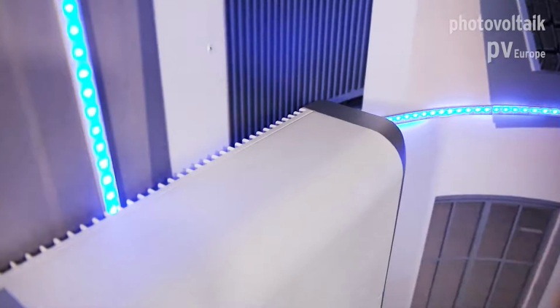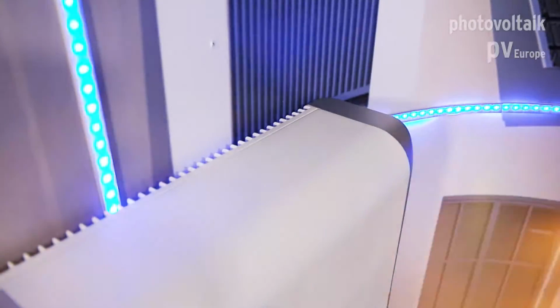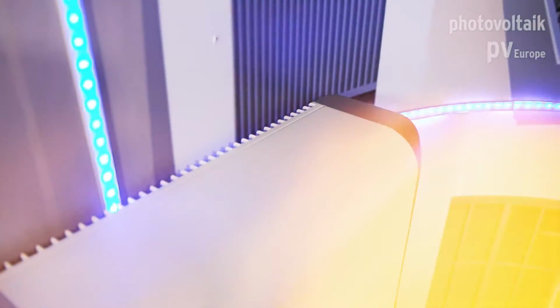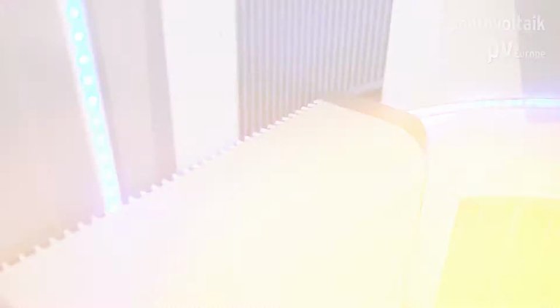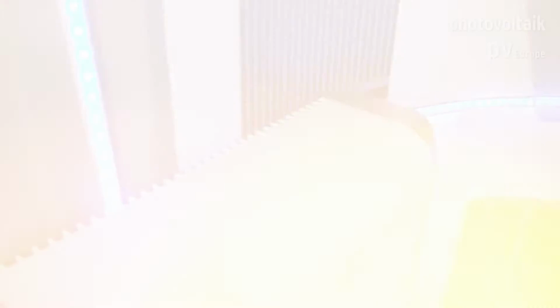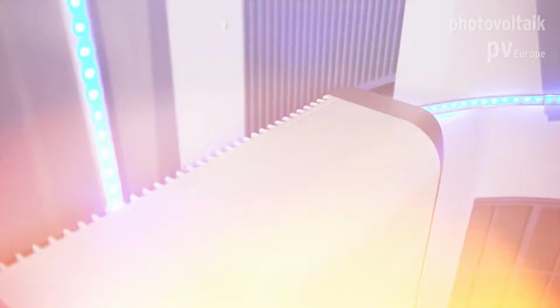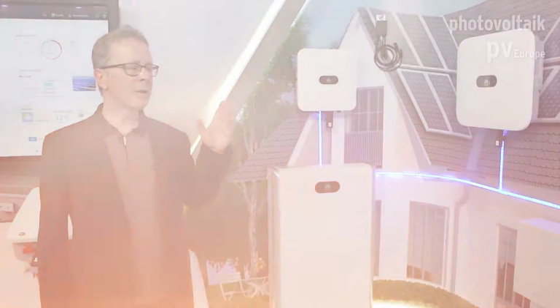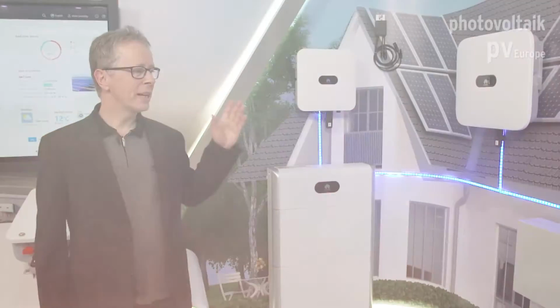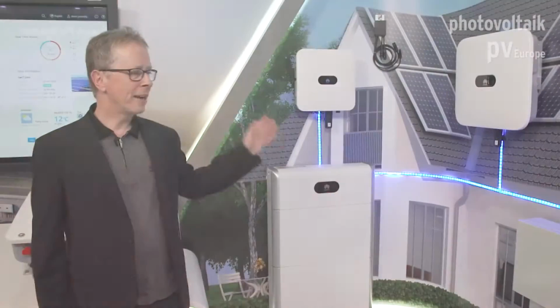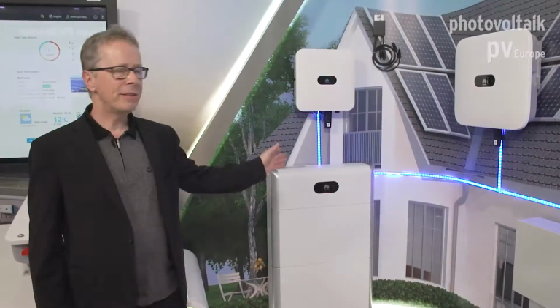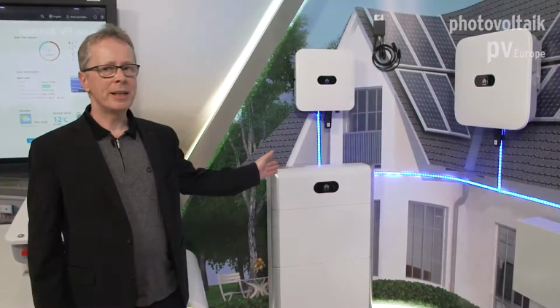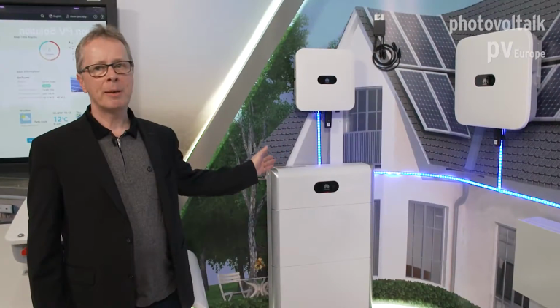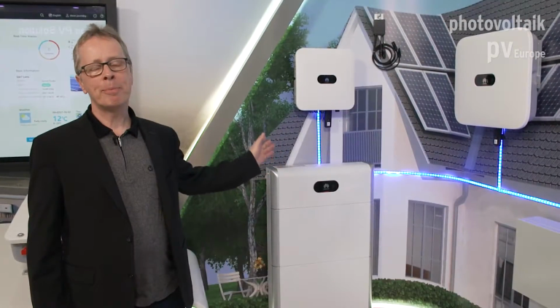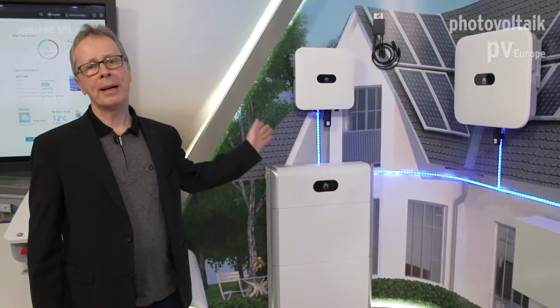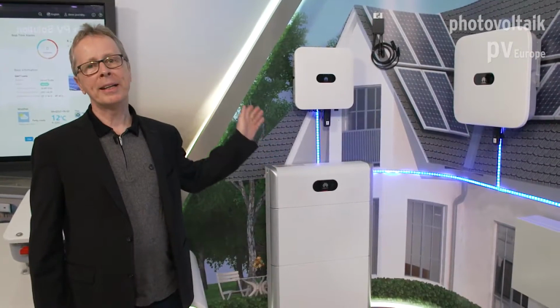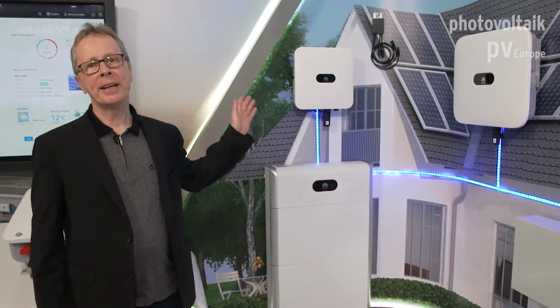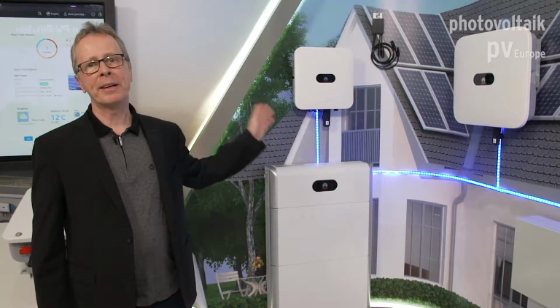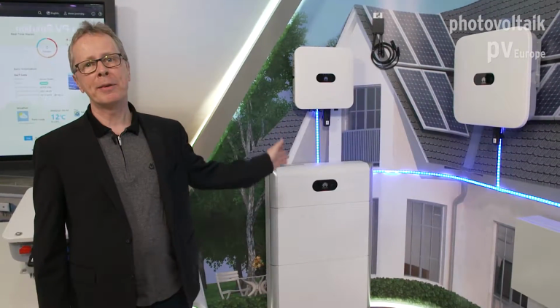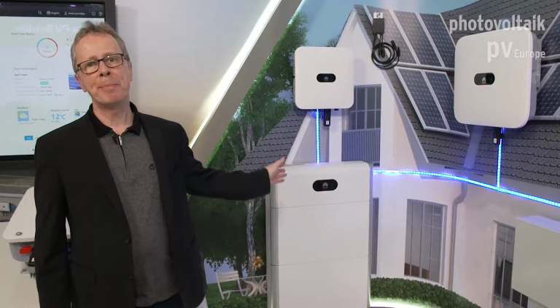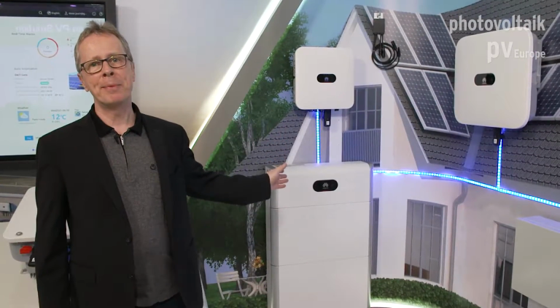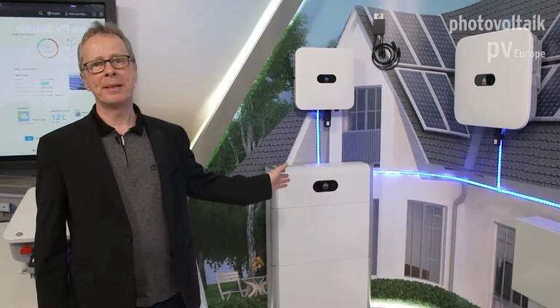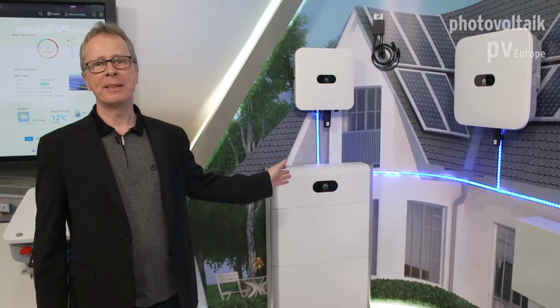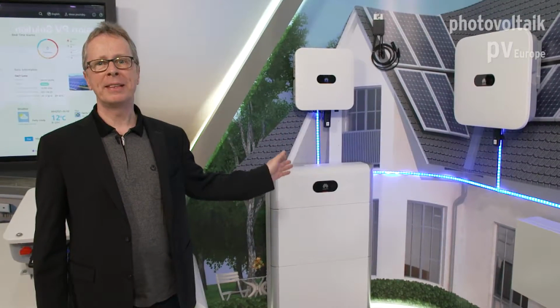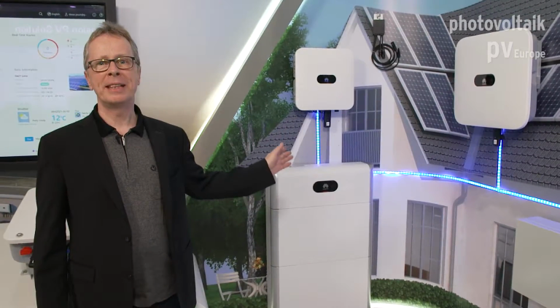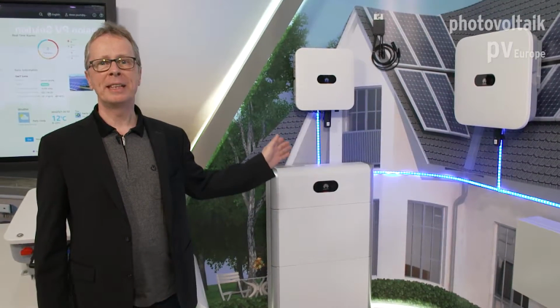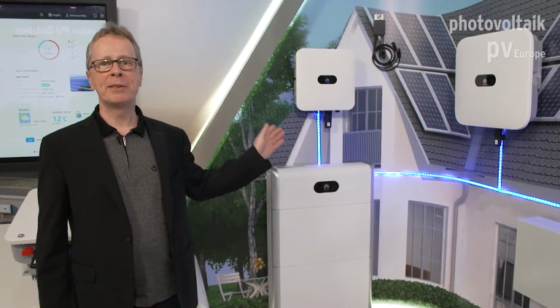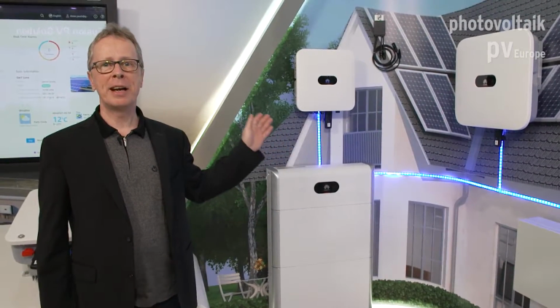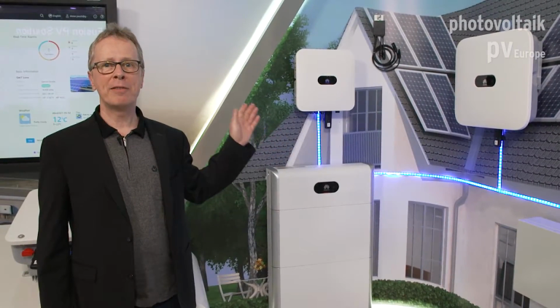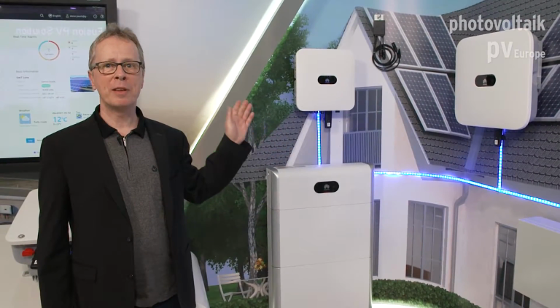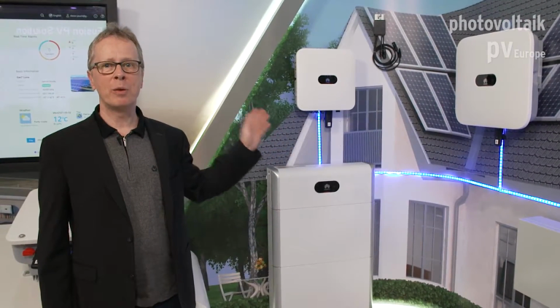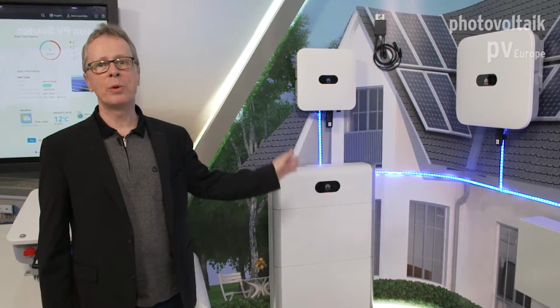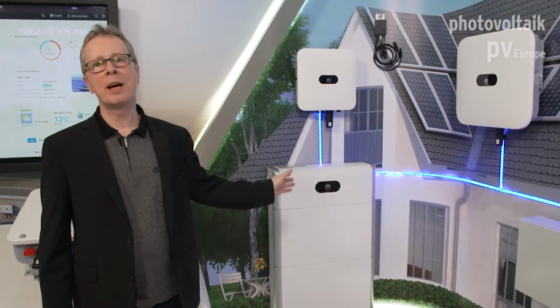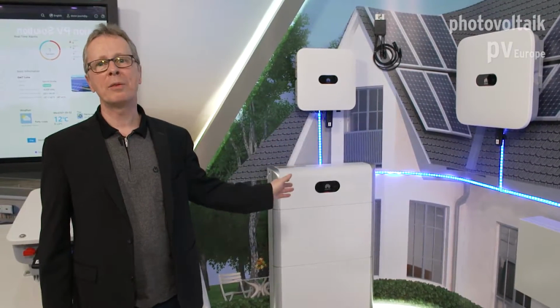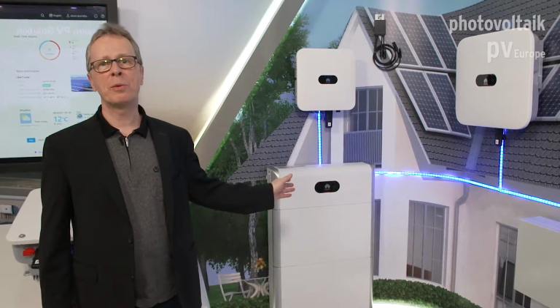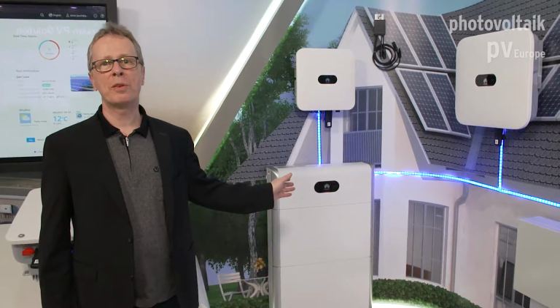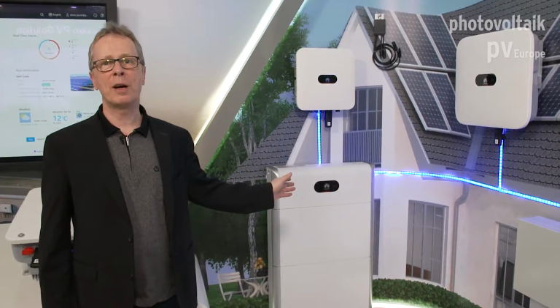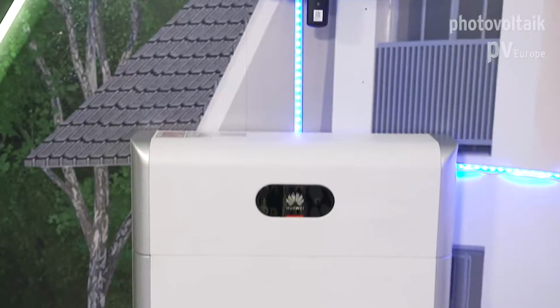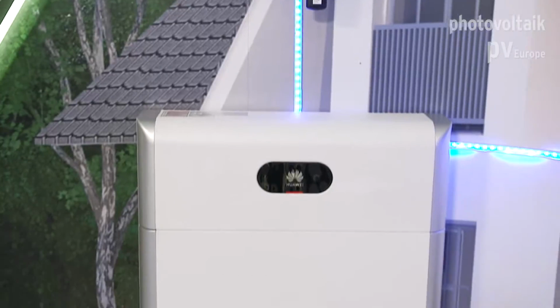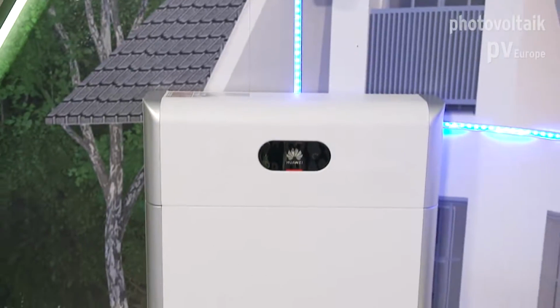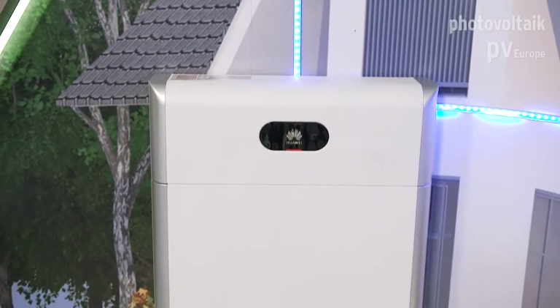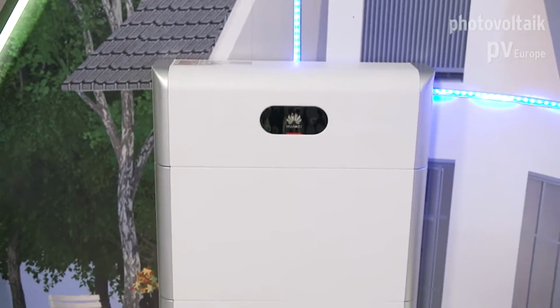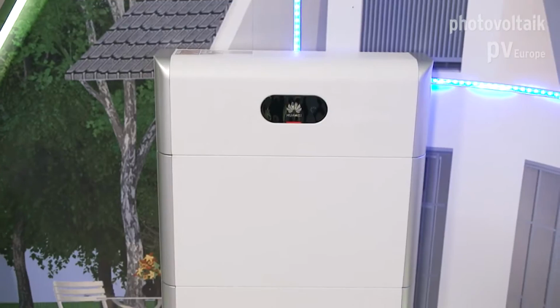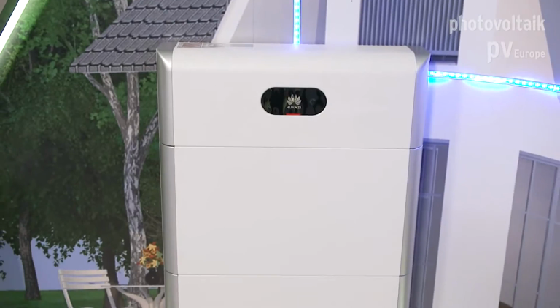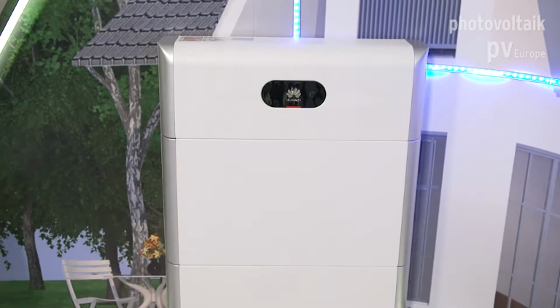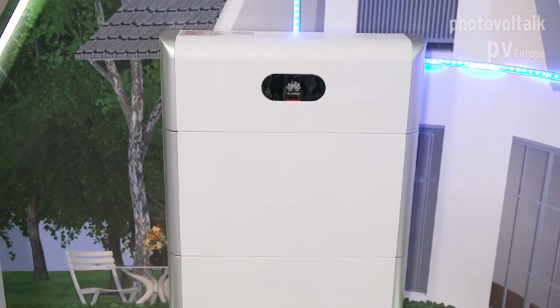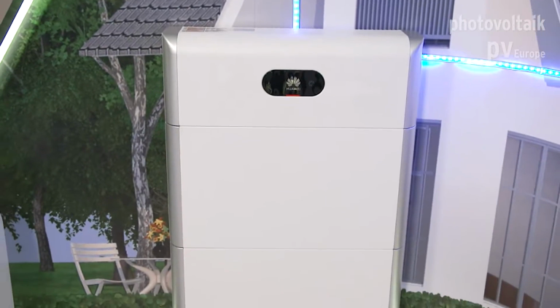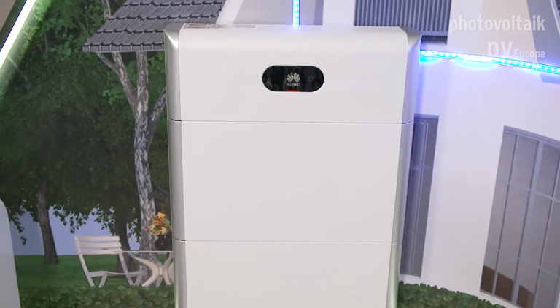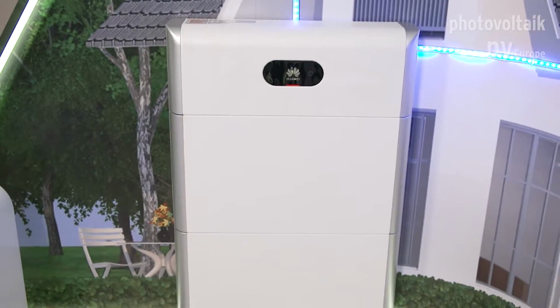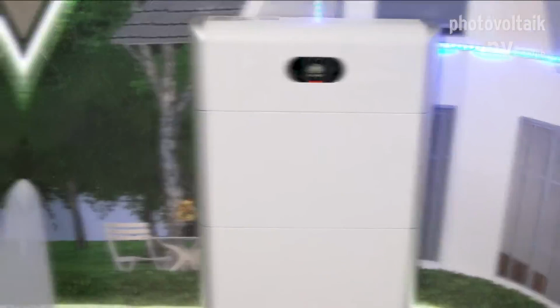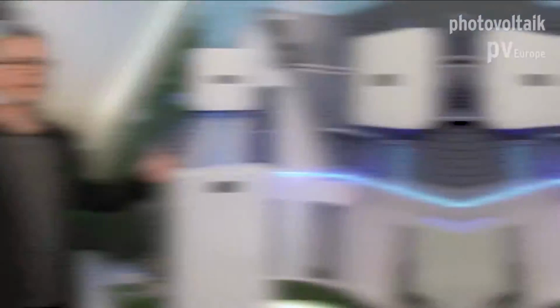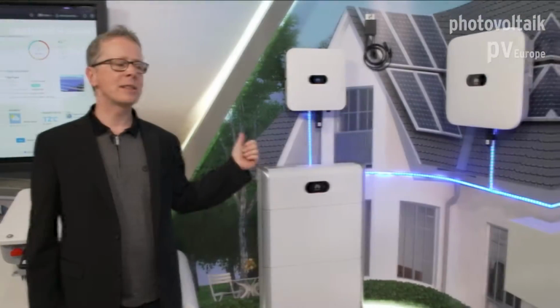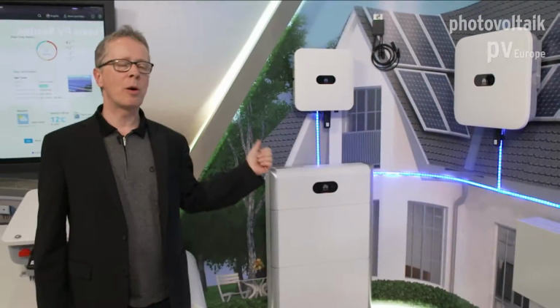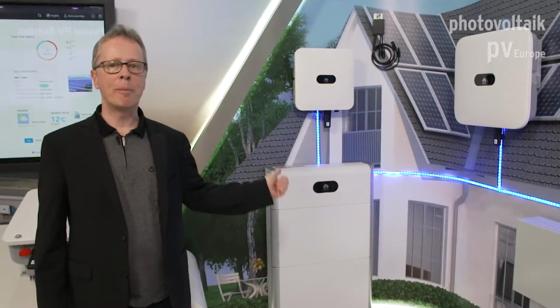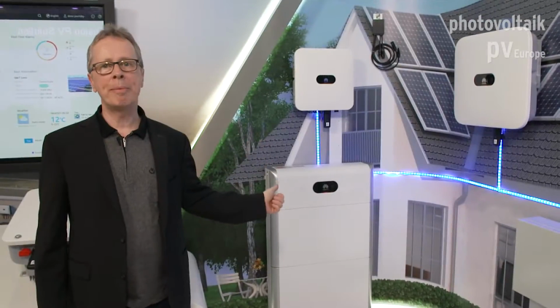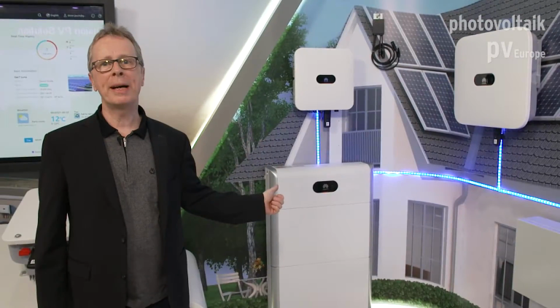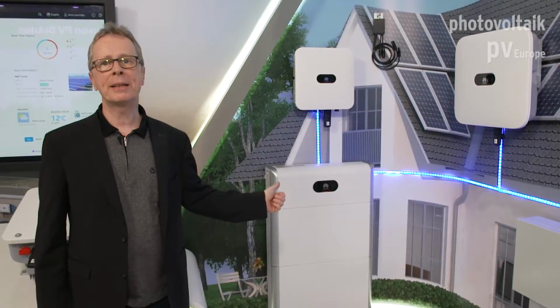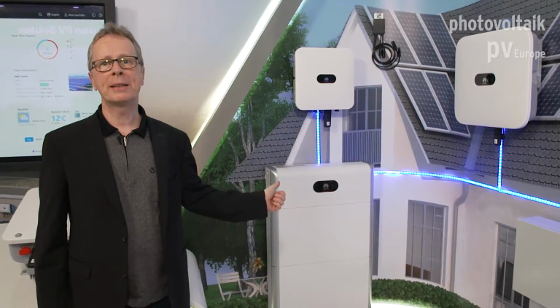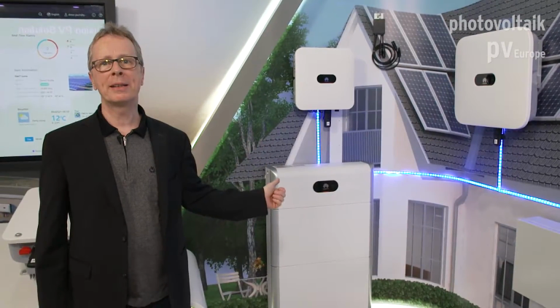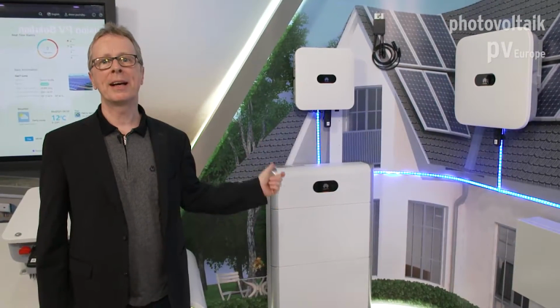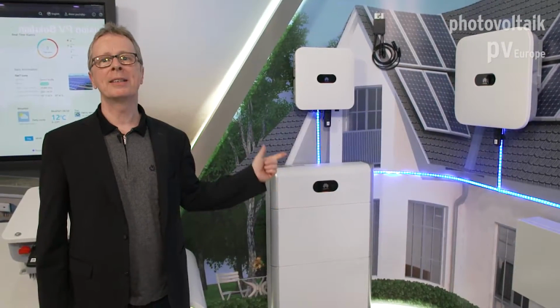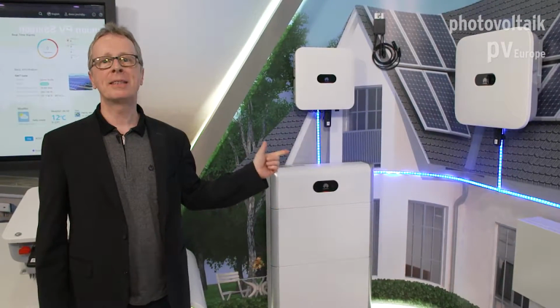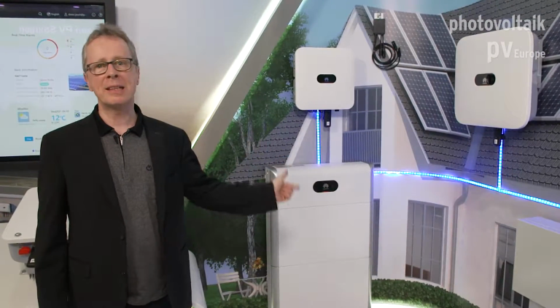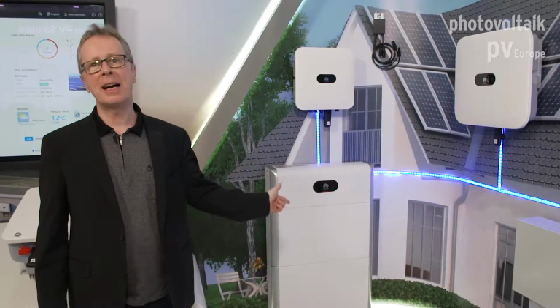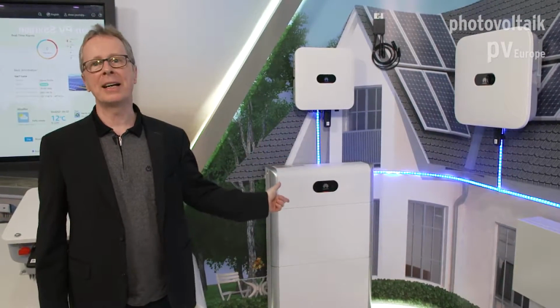No more heavy and bulky equipment. Here we have the LUNA 2000. It's slim, it's compact and it's light.